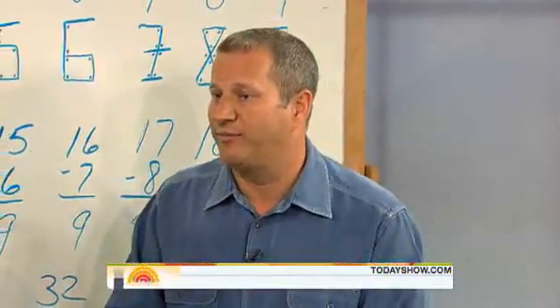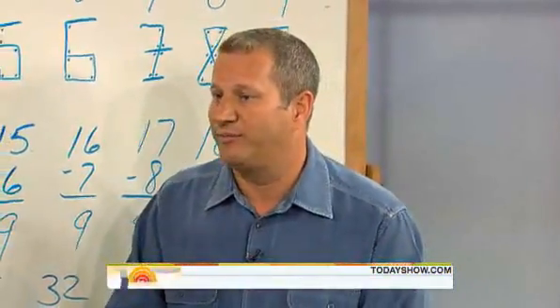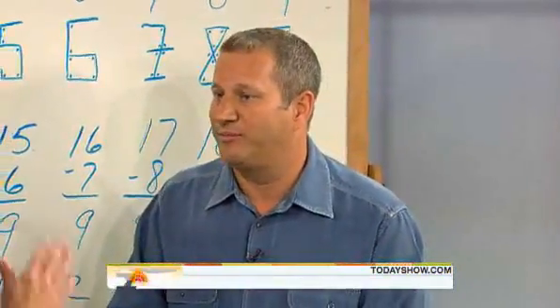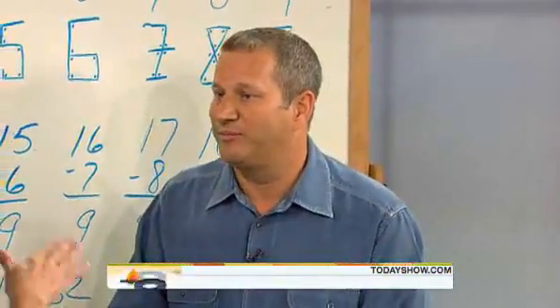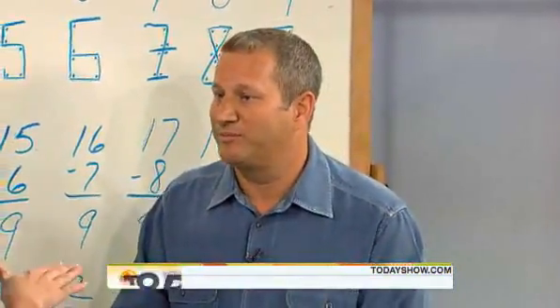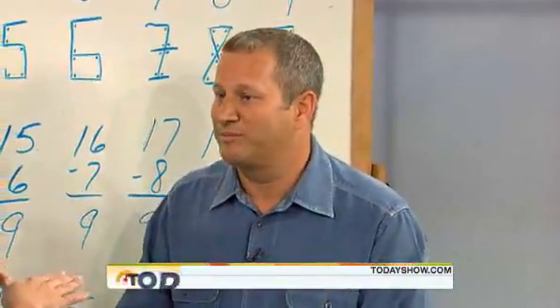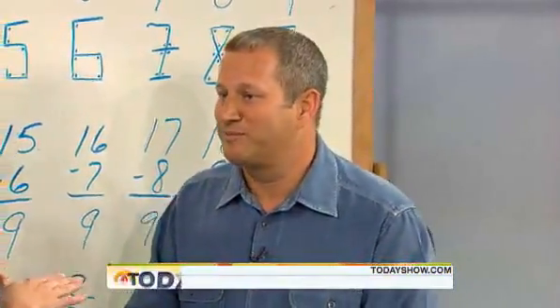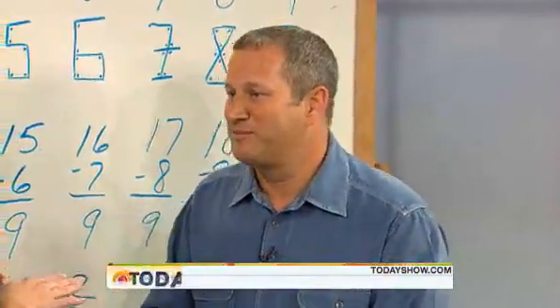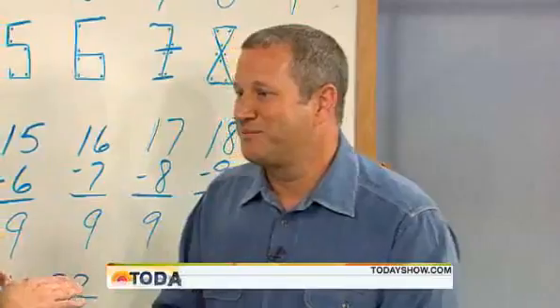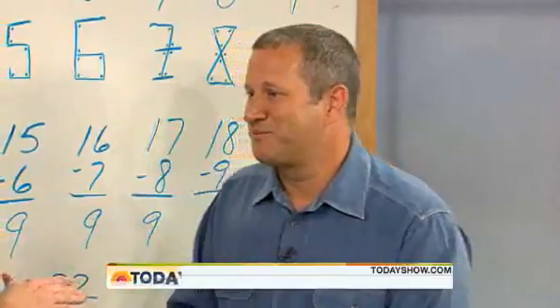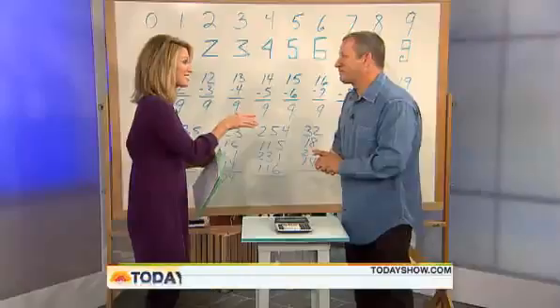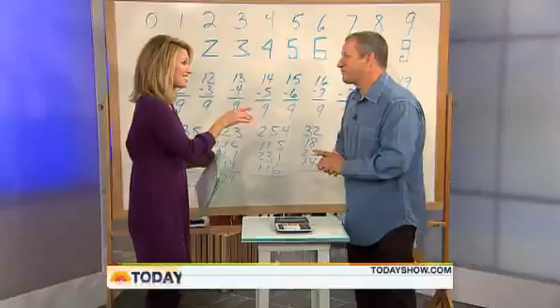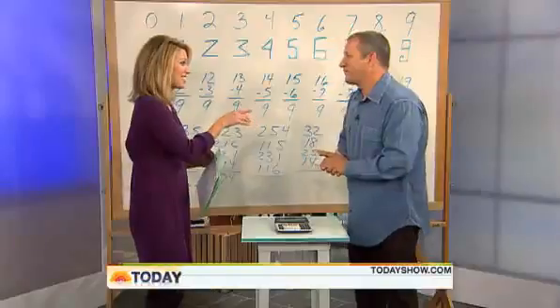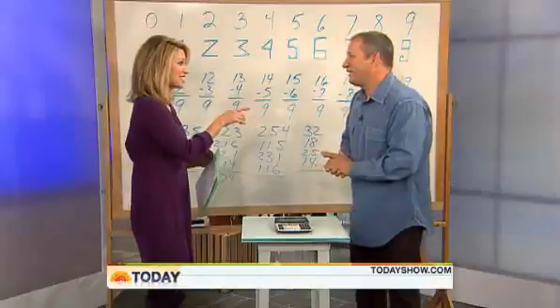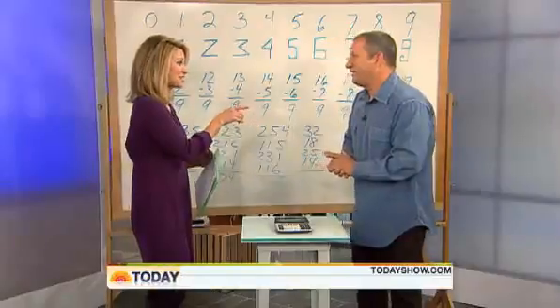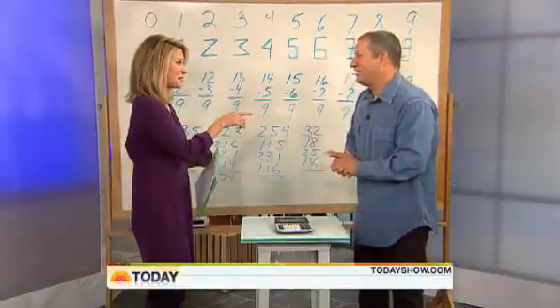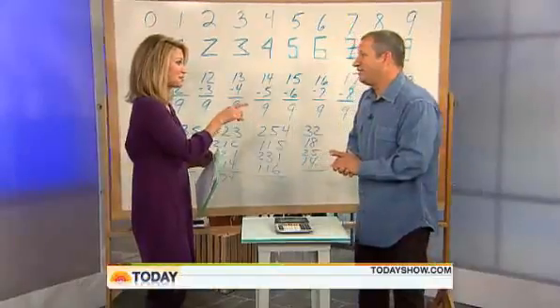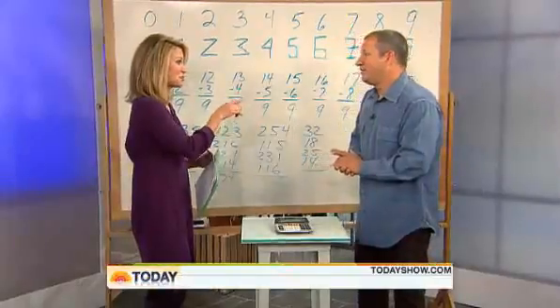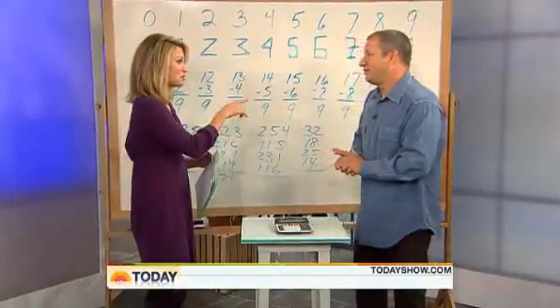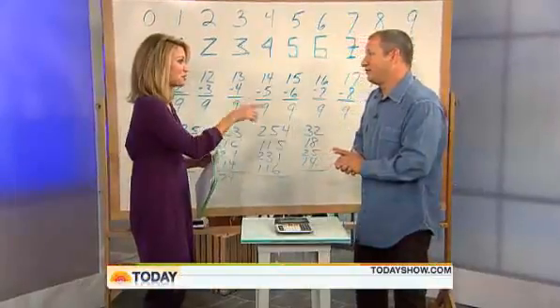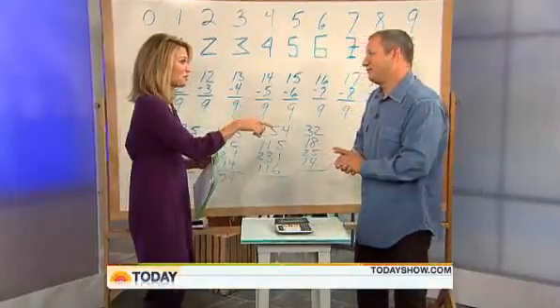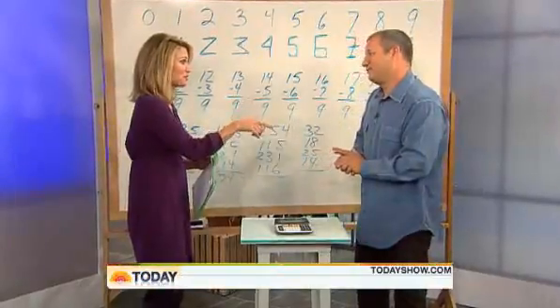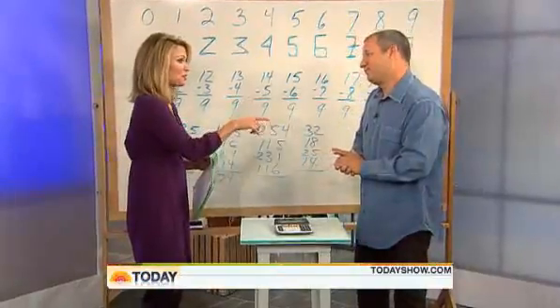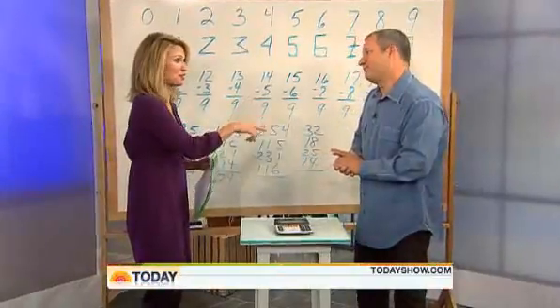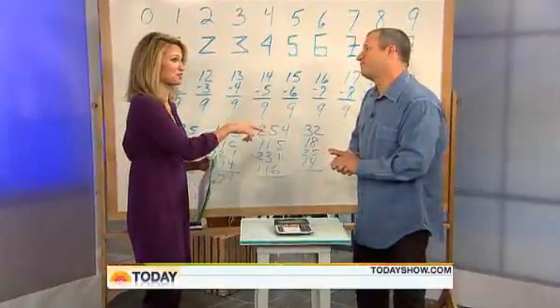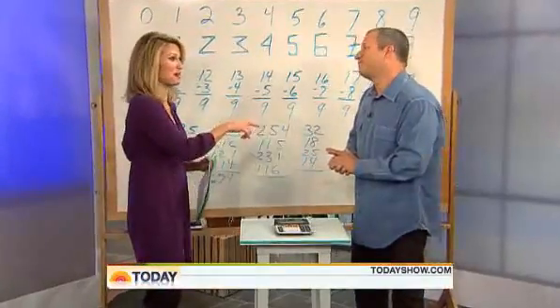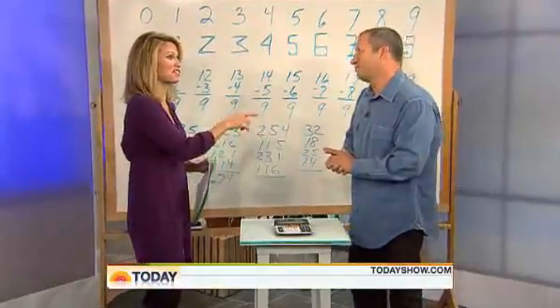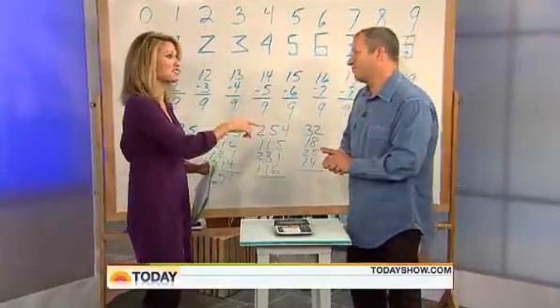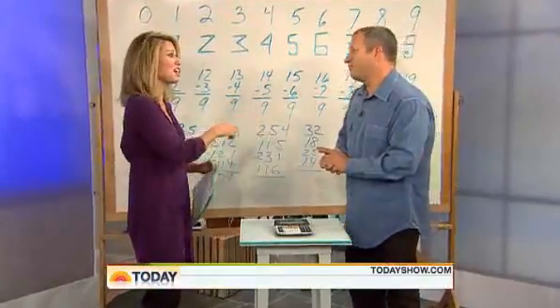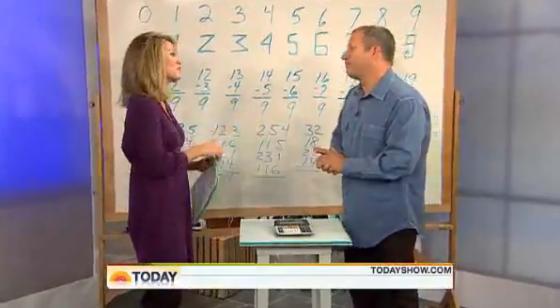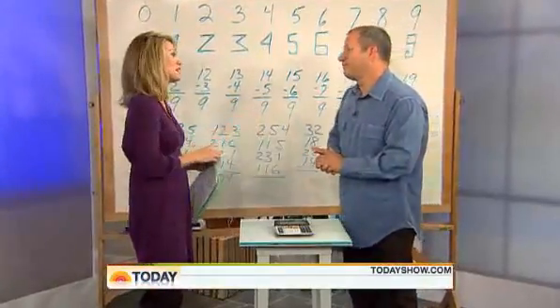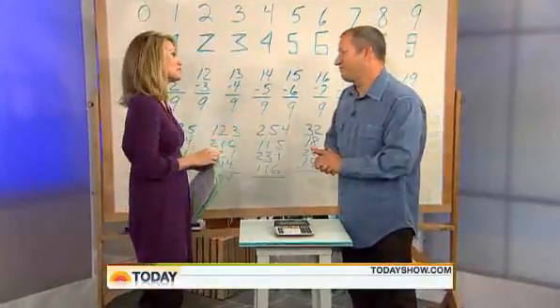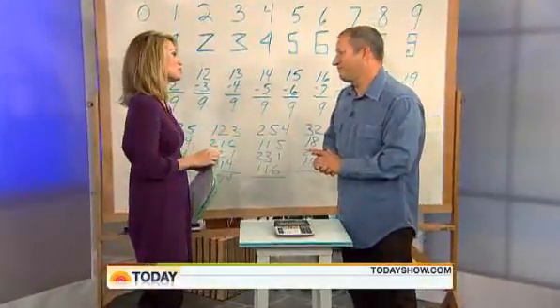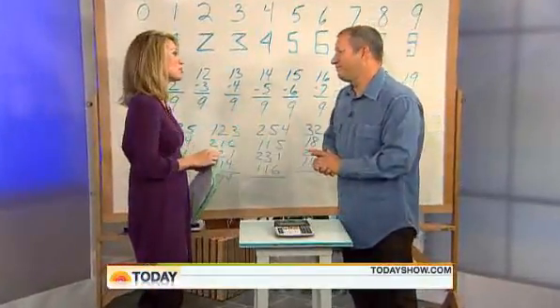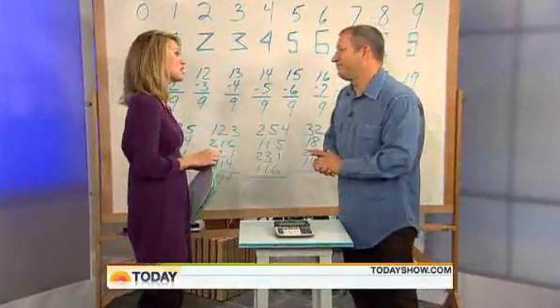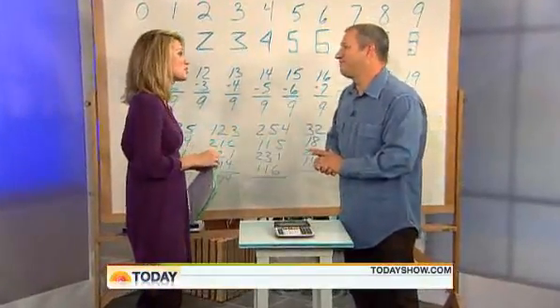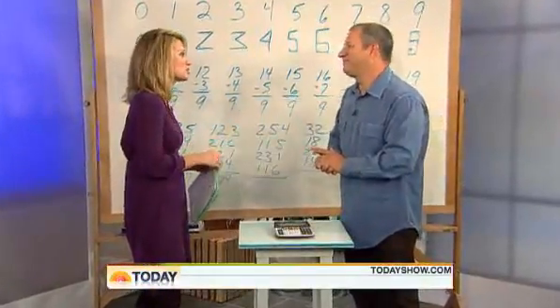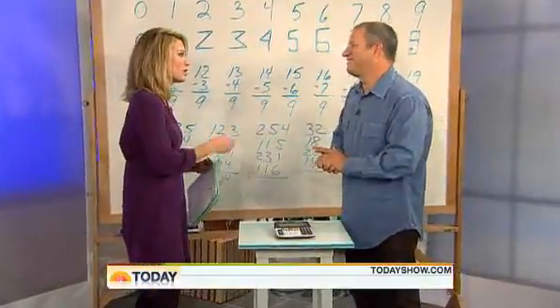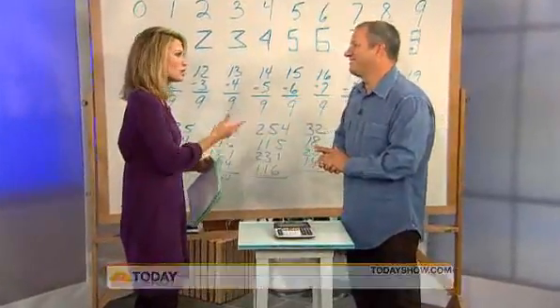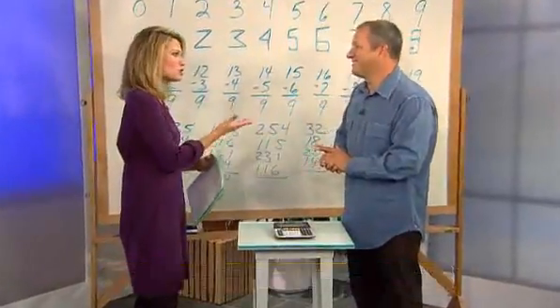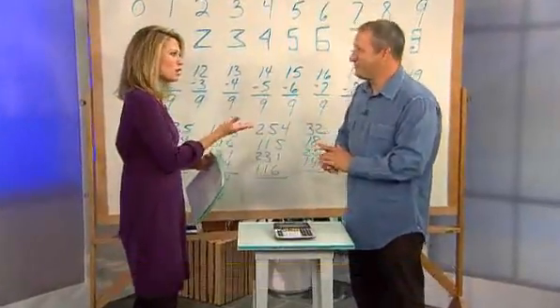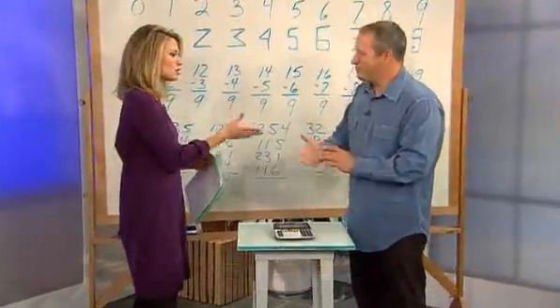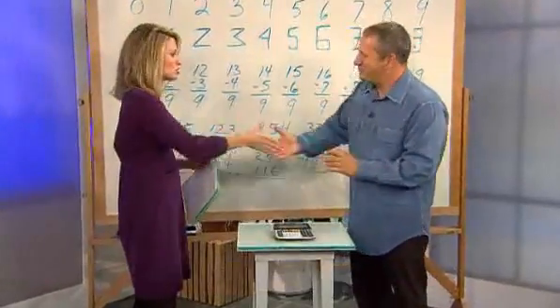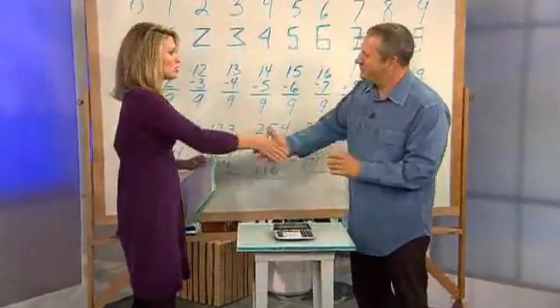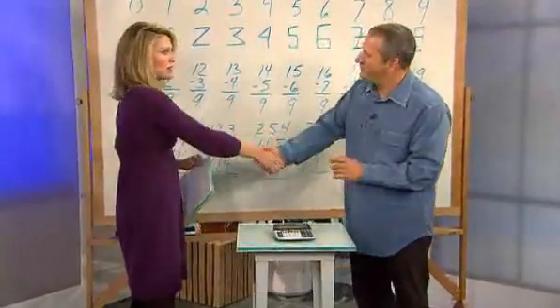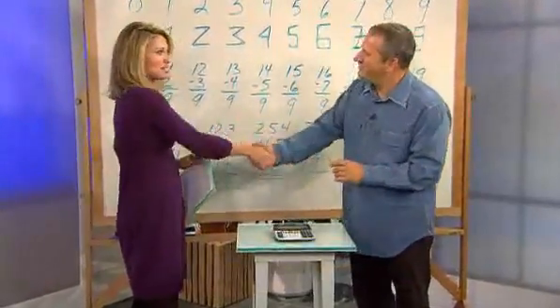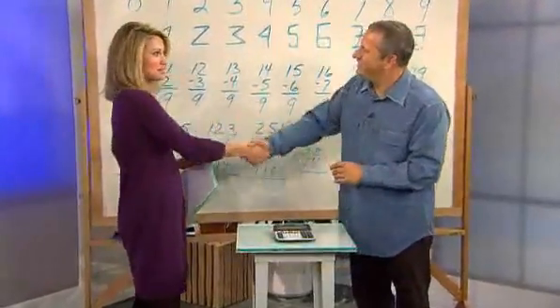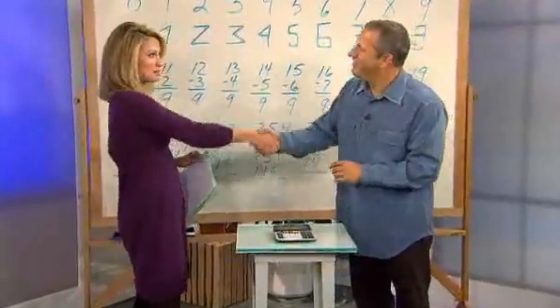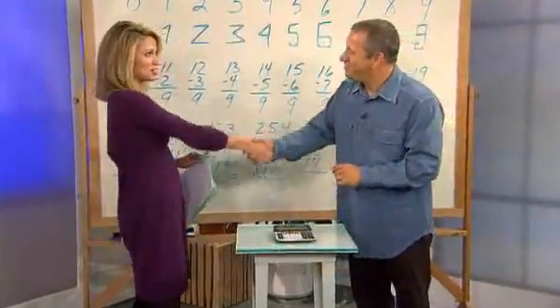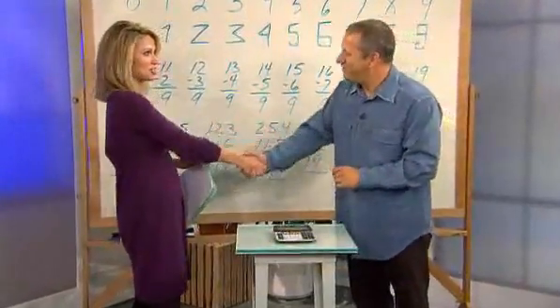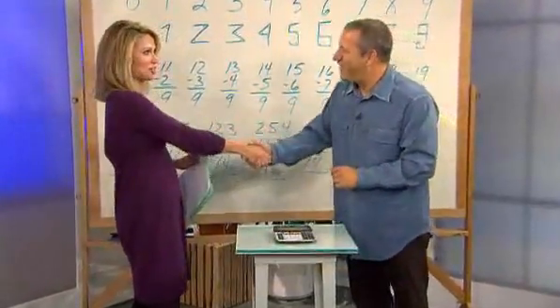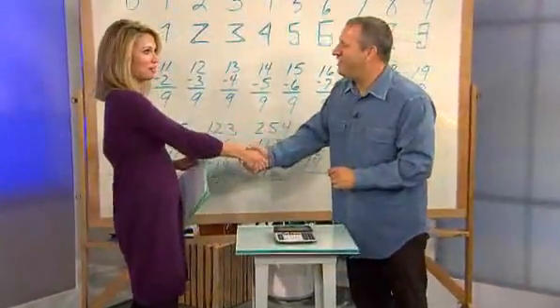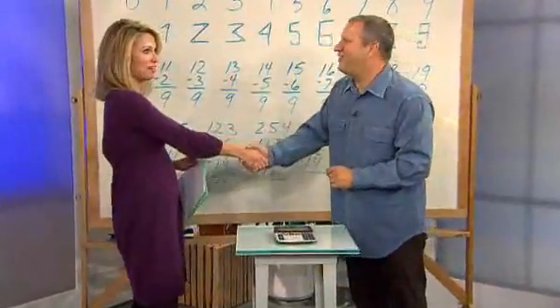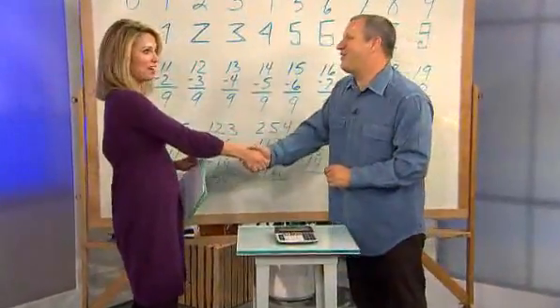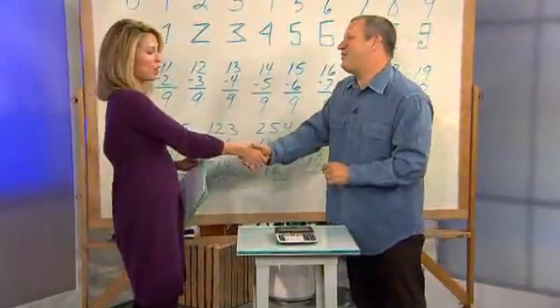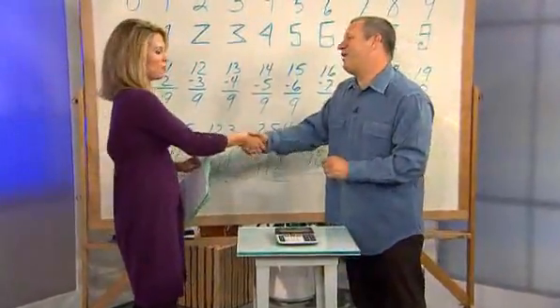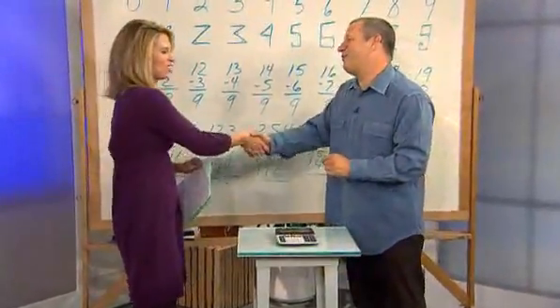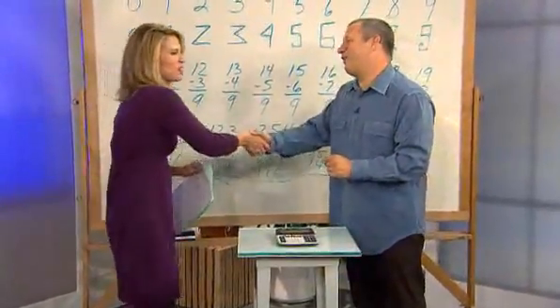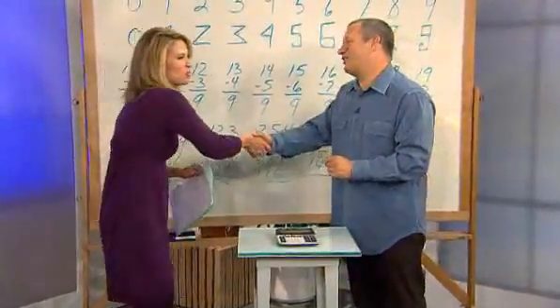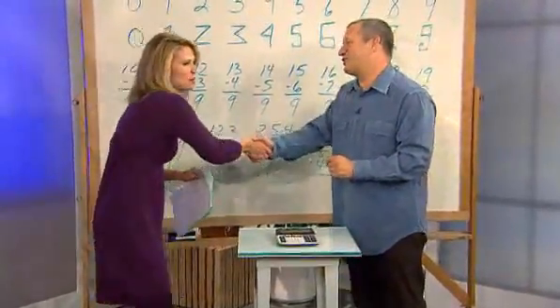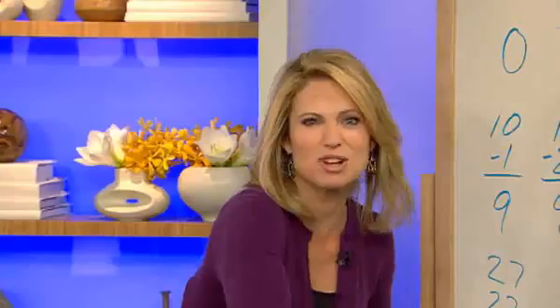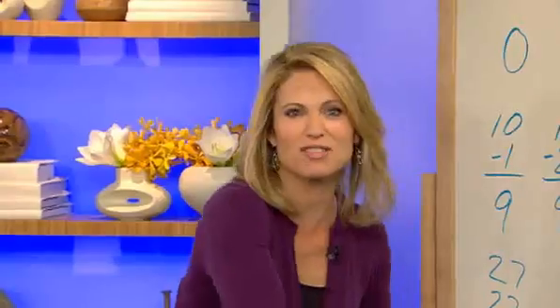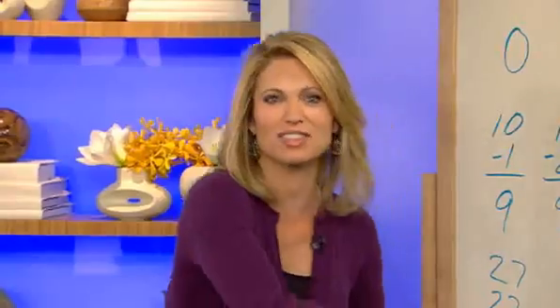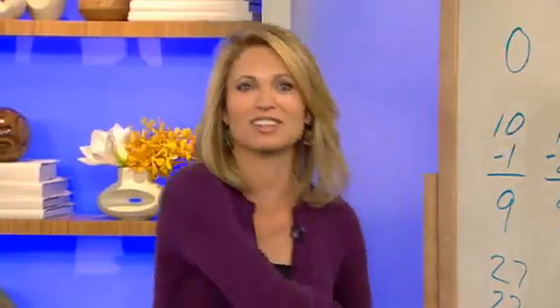Yeah, because parents have just as much anxiety sometimes doing their fifth grader's math. Scott Flansberg, thanks so much. So nice to meet you. Thank you, Amy. My pleasure. Hopefully that rubs off a little.